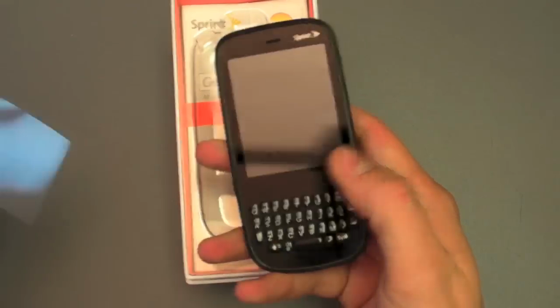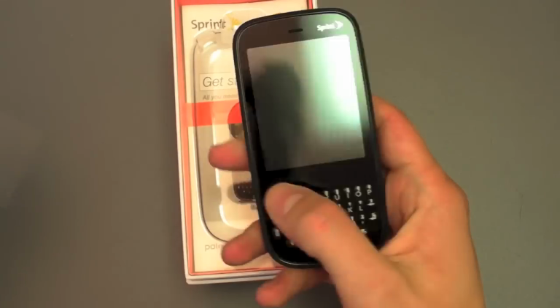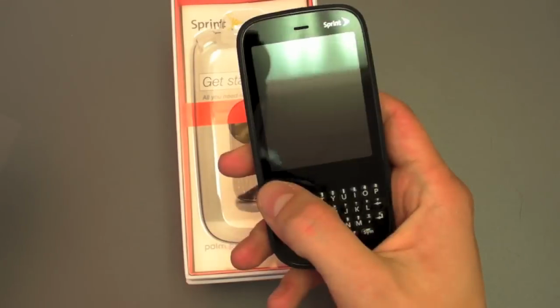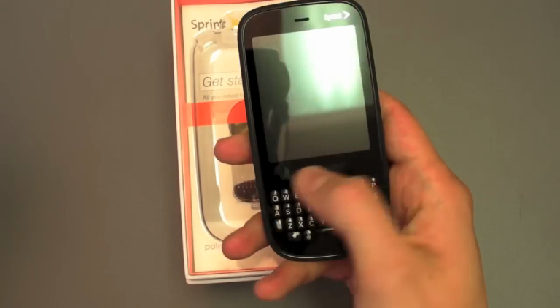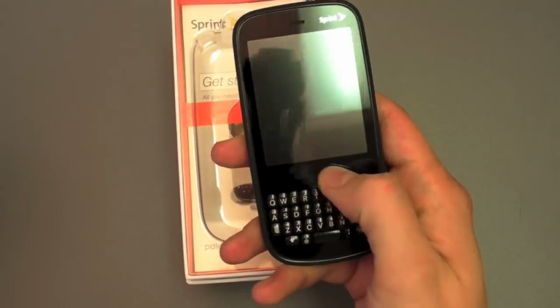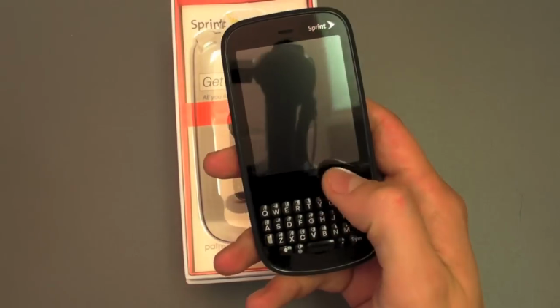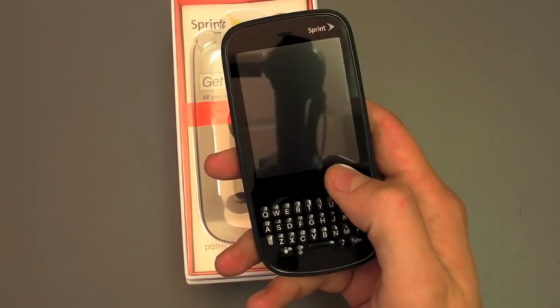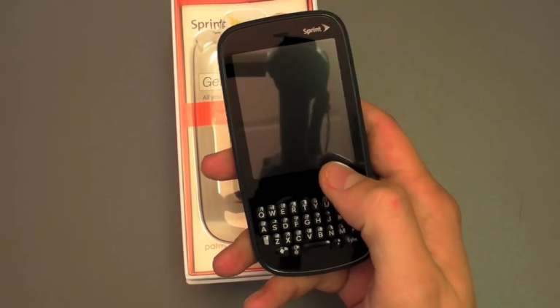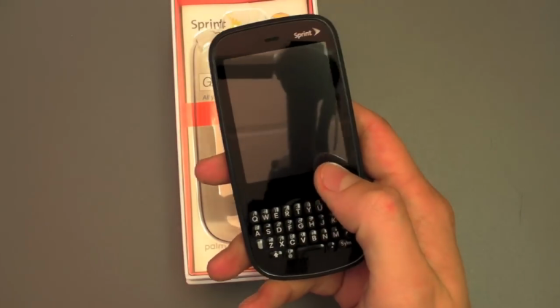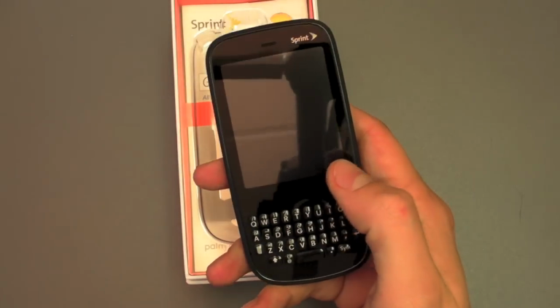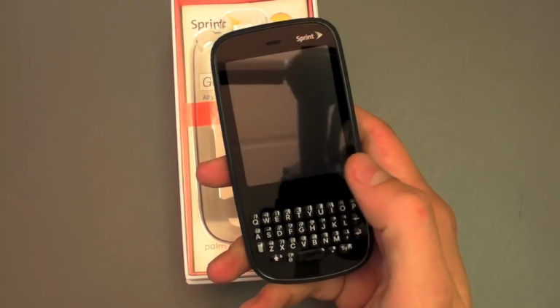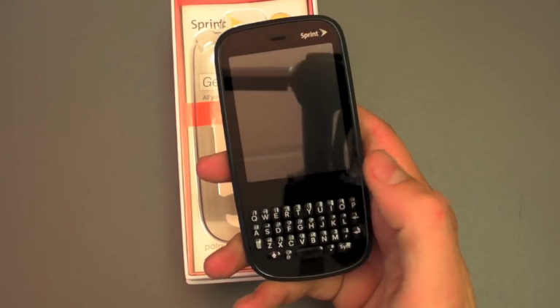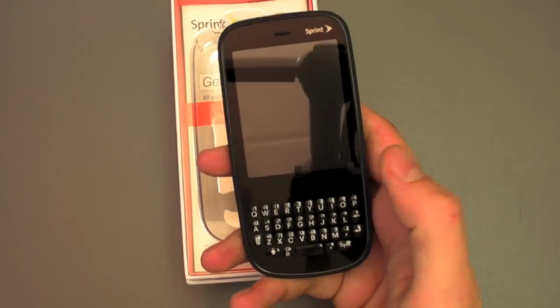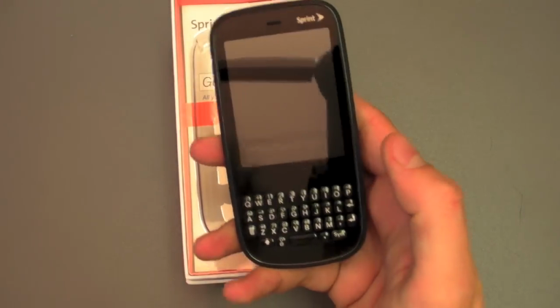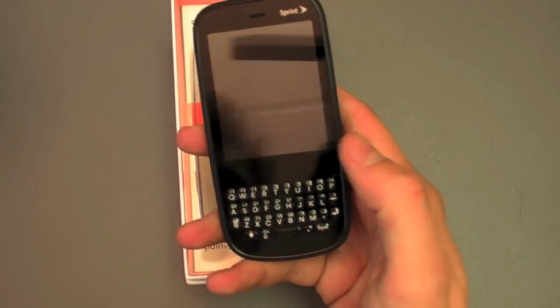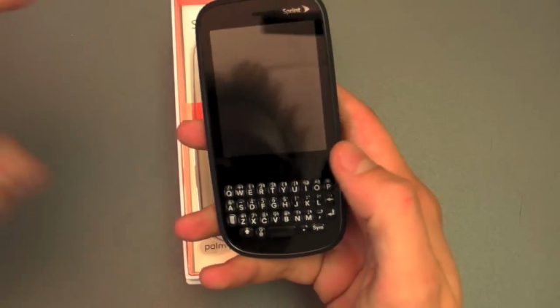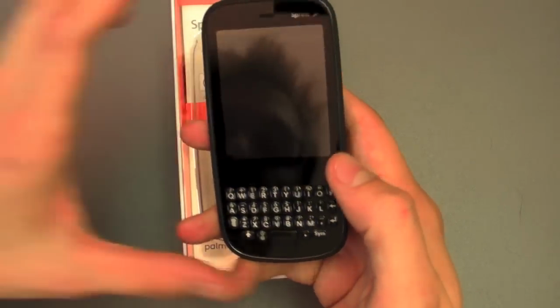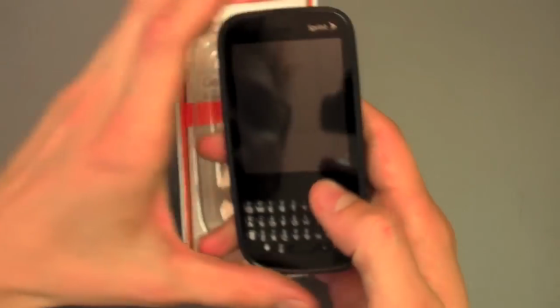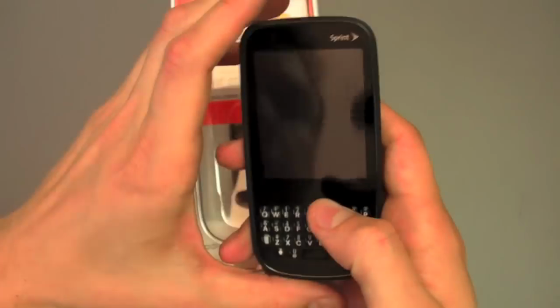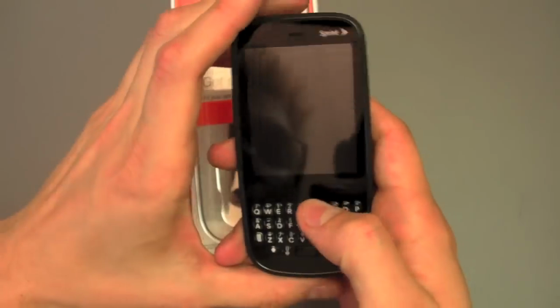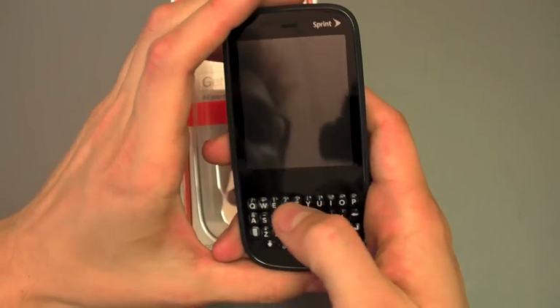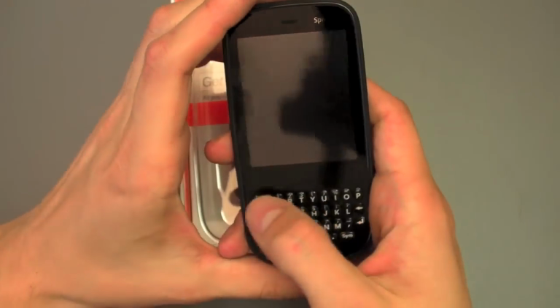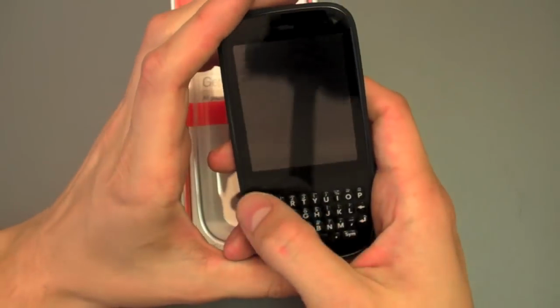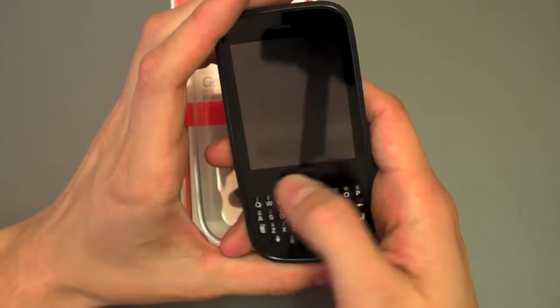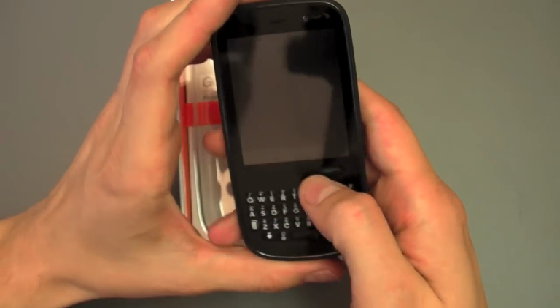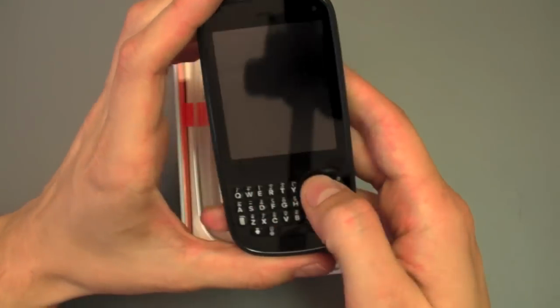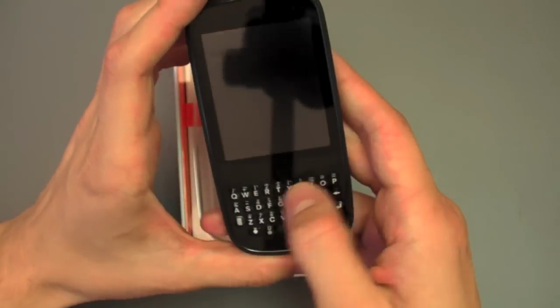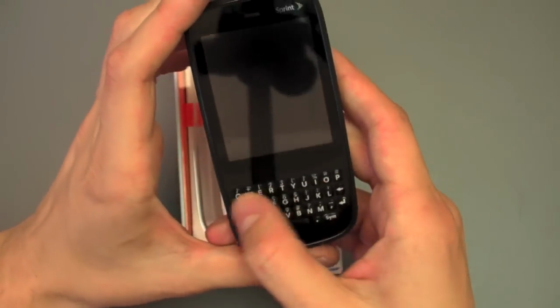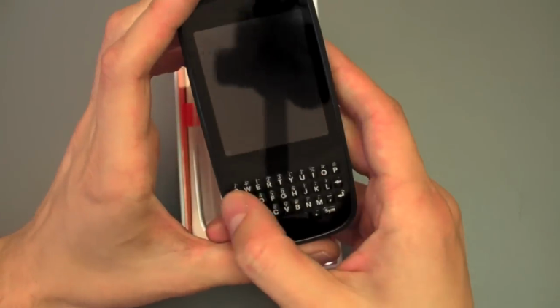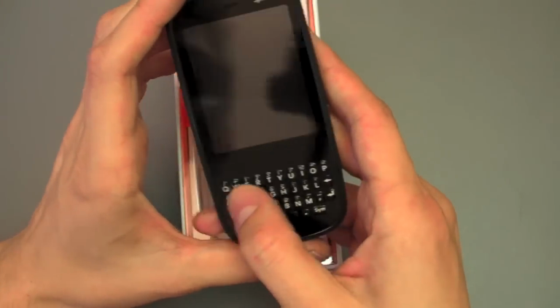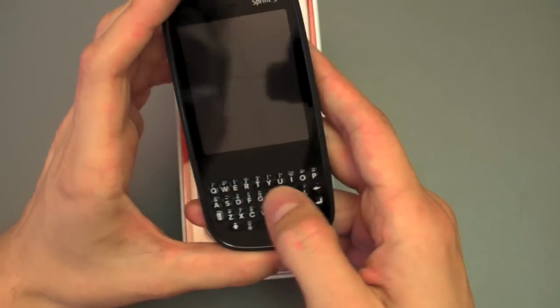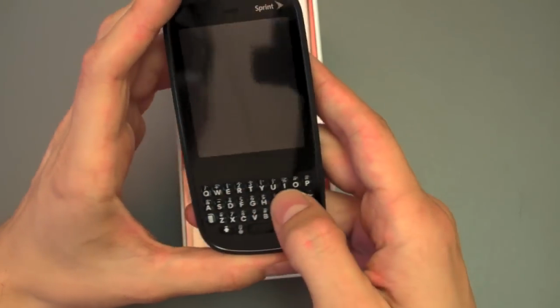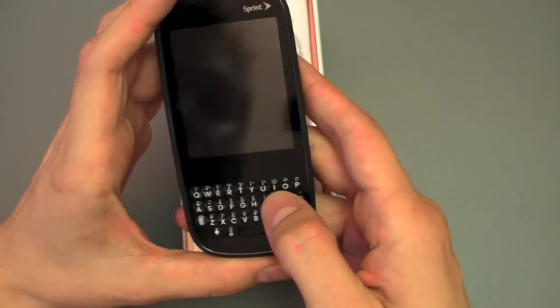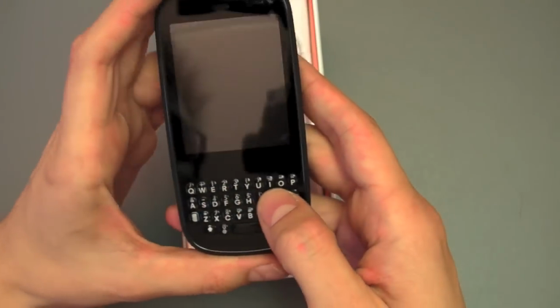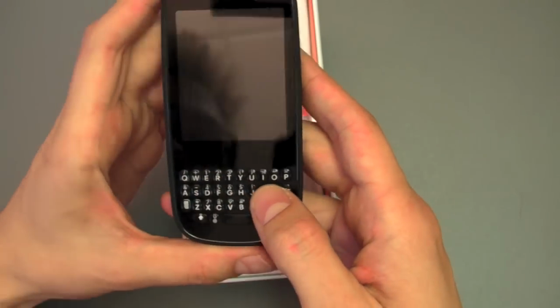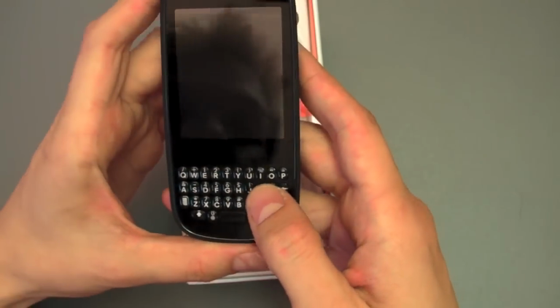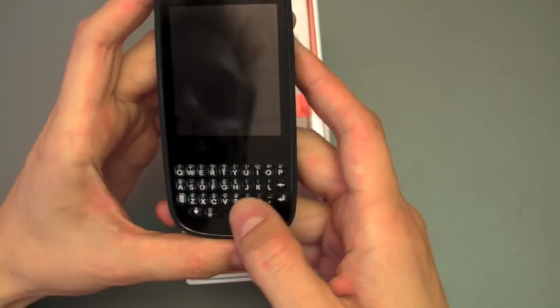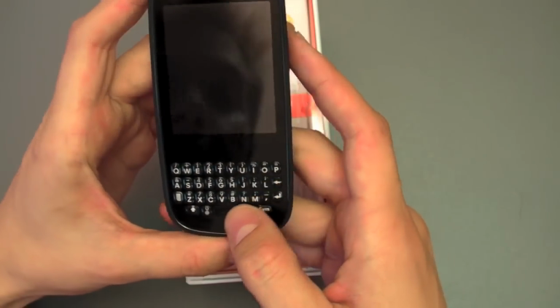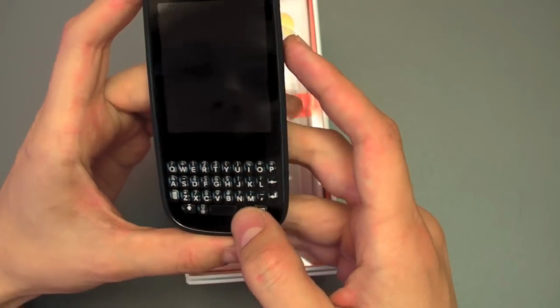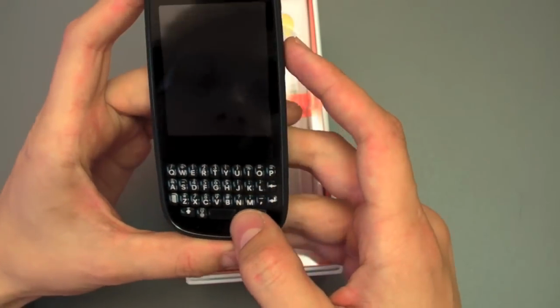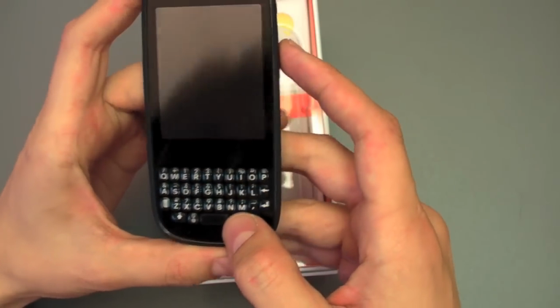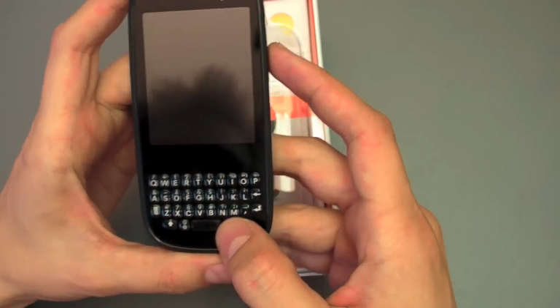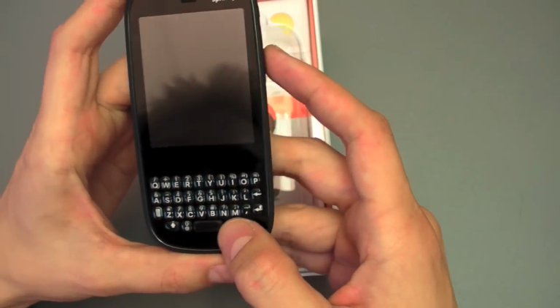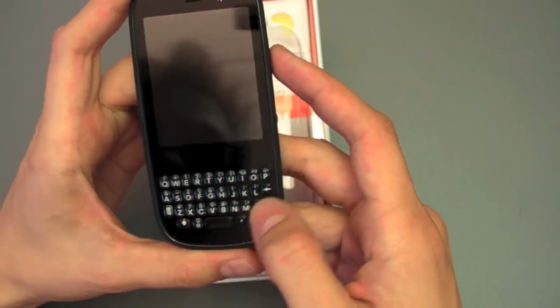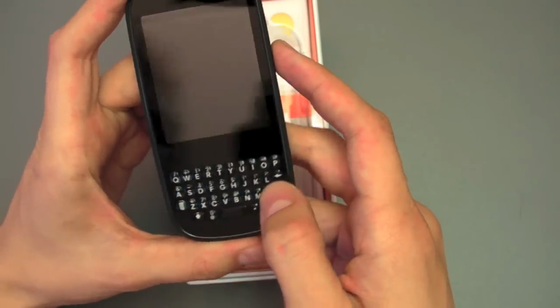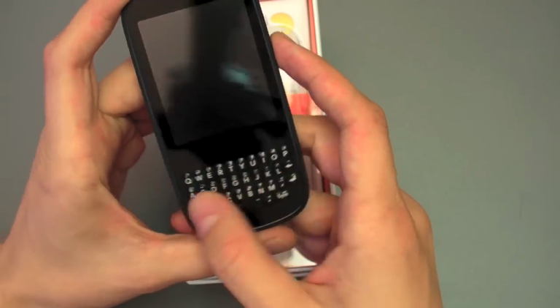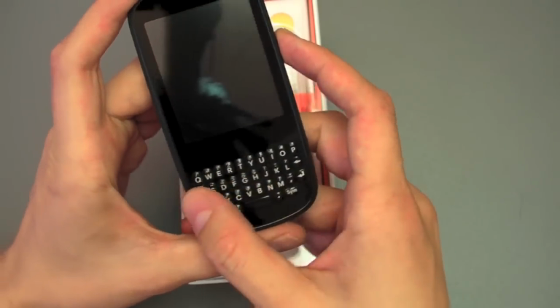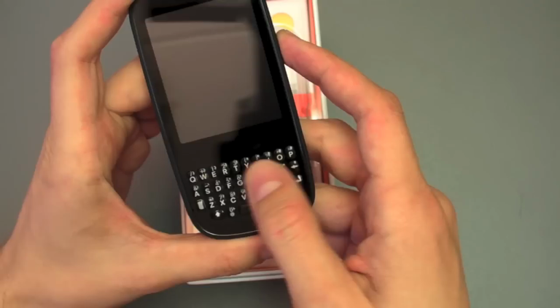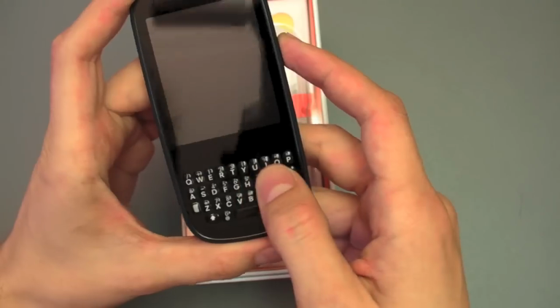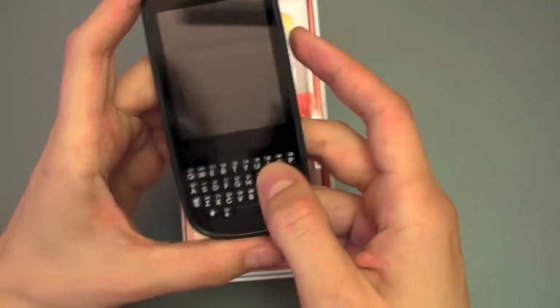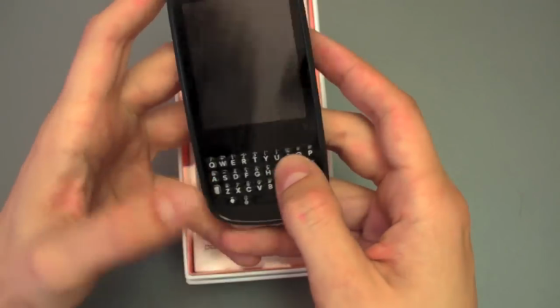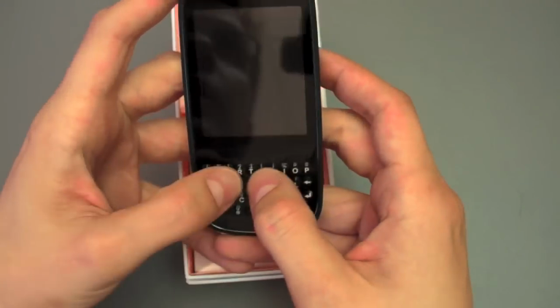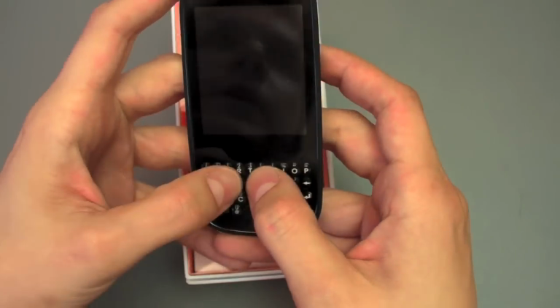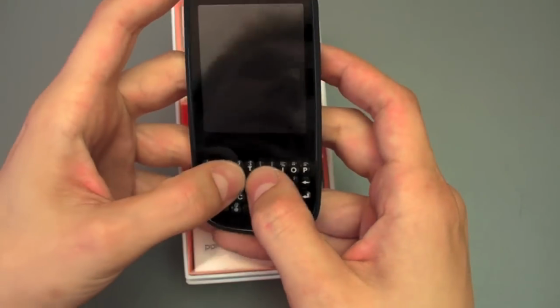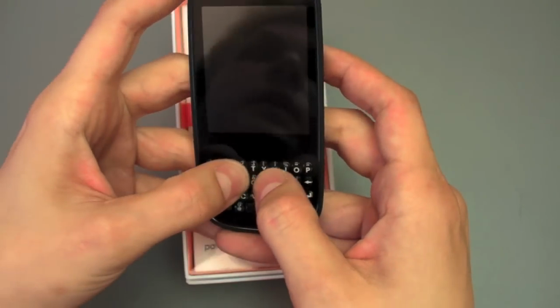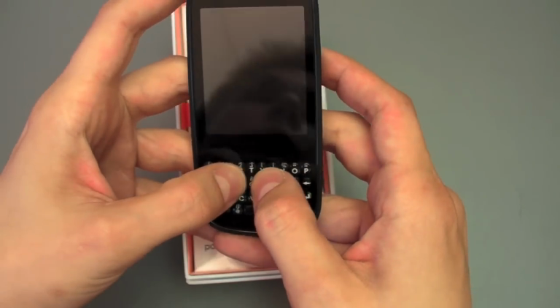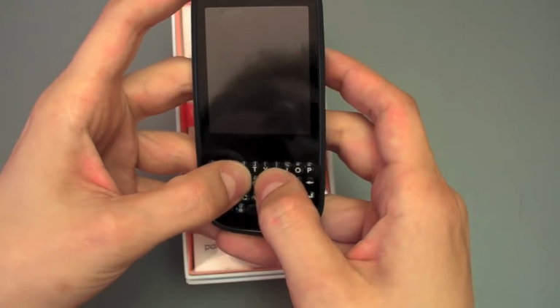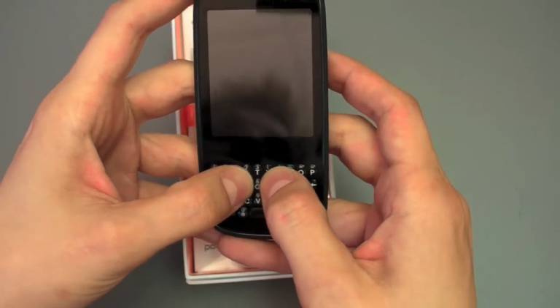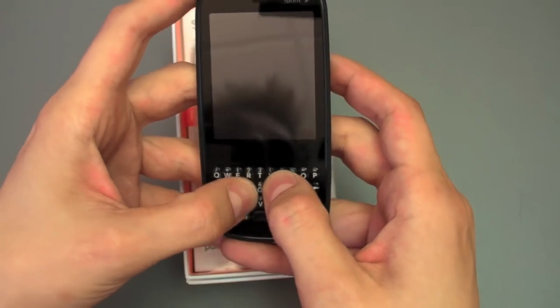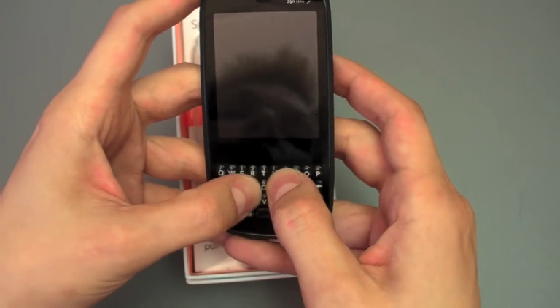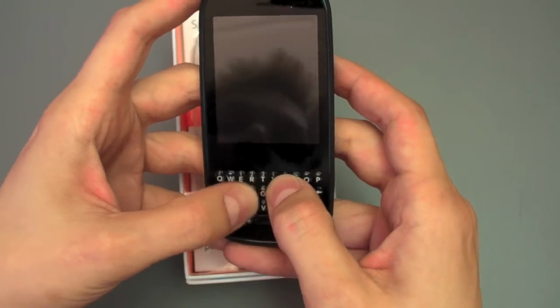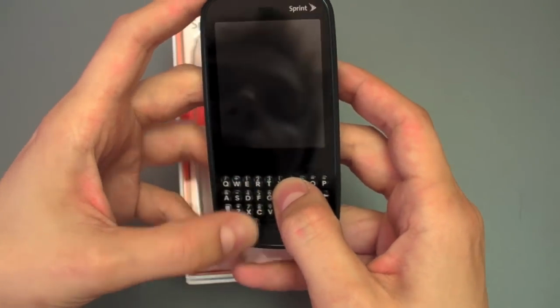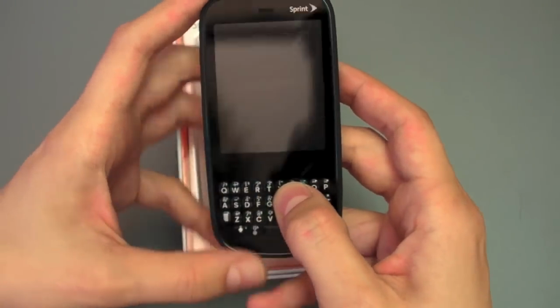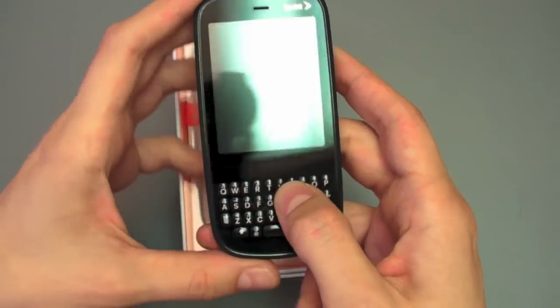No buttons on the front of course — we've come to expect that now. They got rid of the center button, and we've got our clicky keyboard which is pretty good.